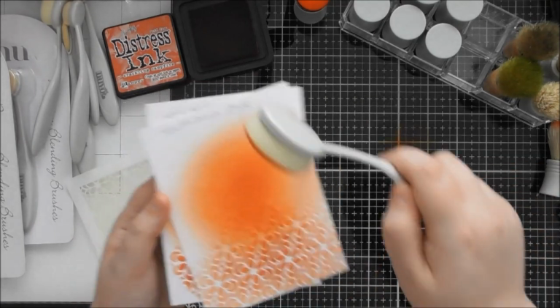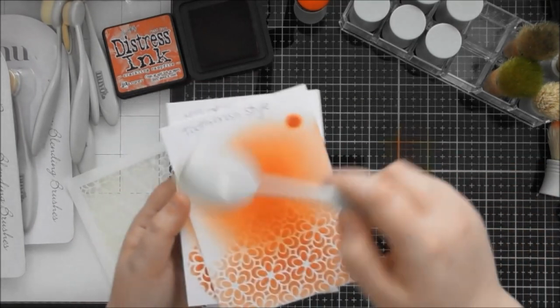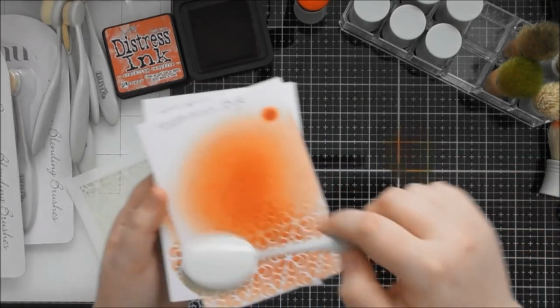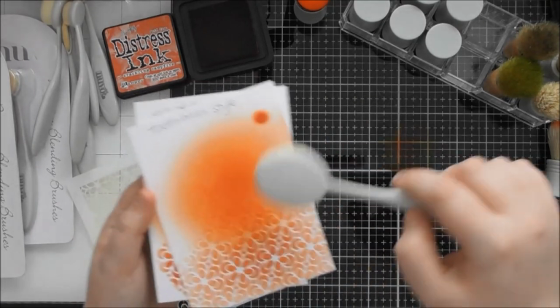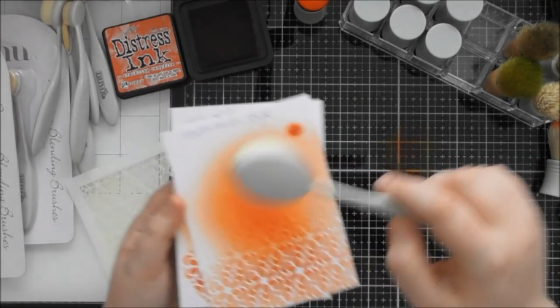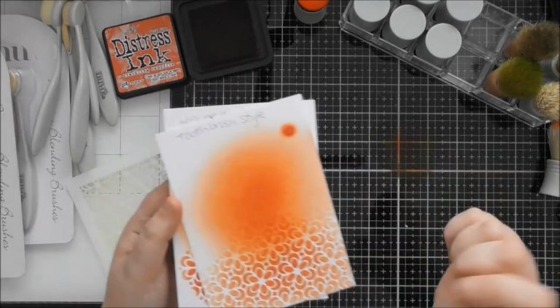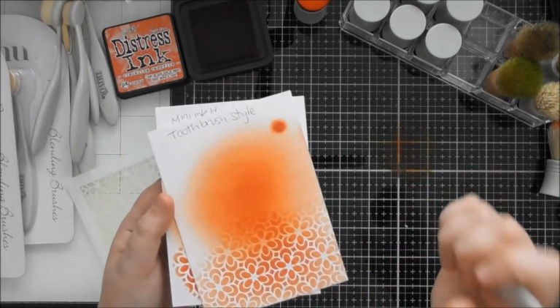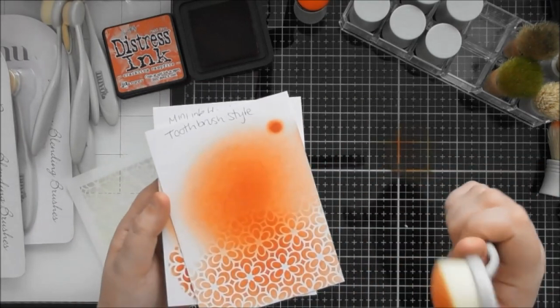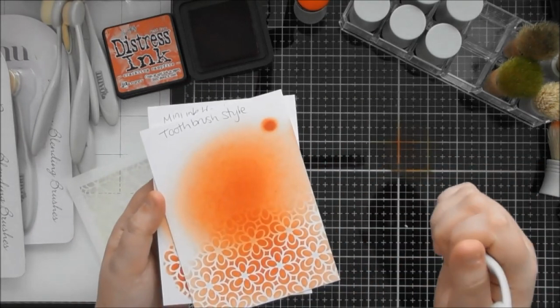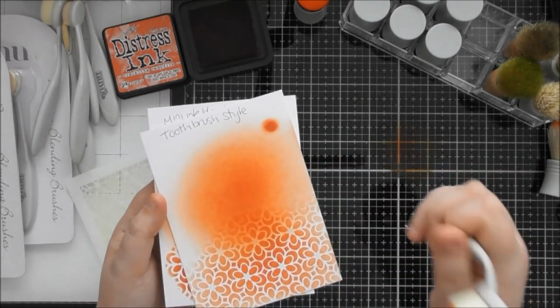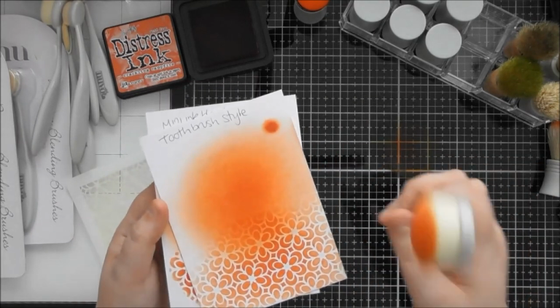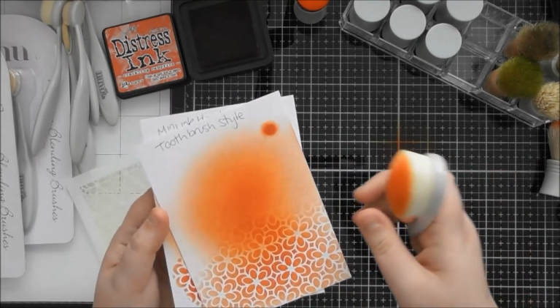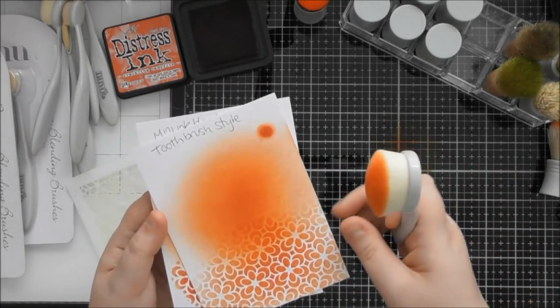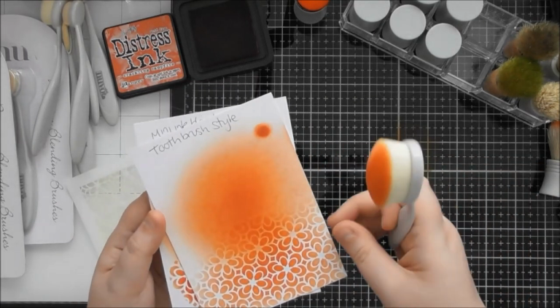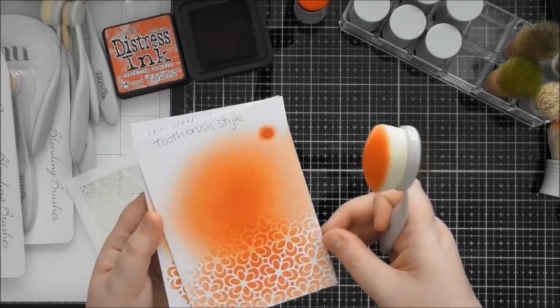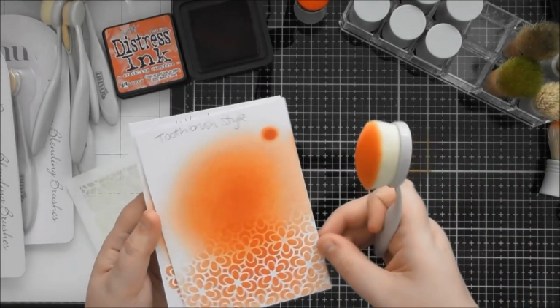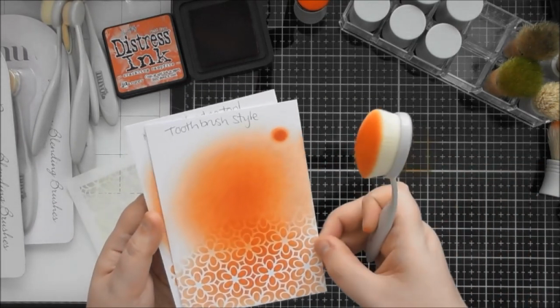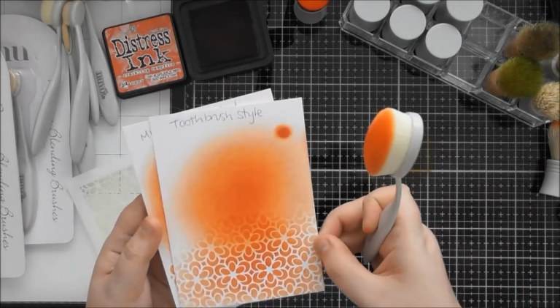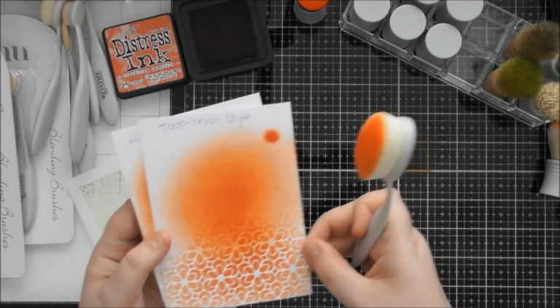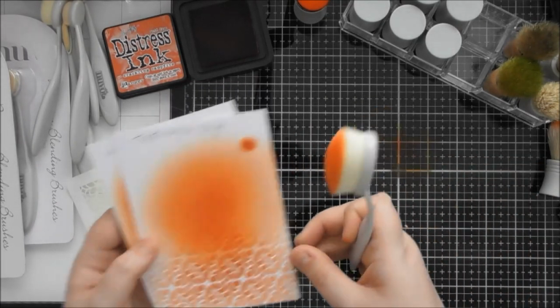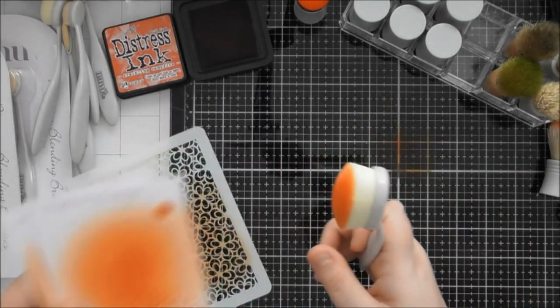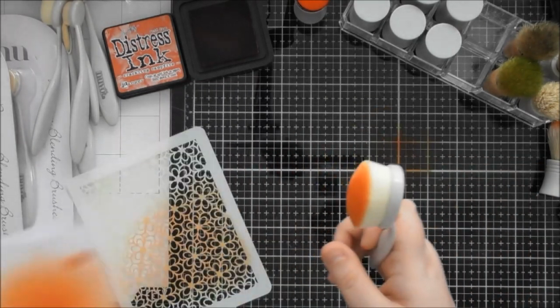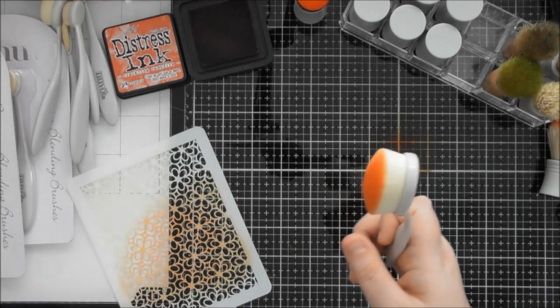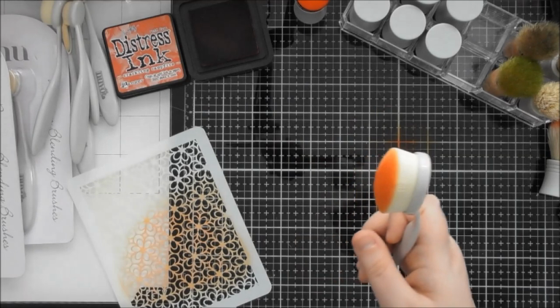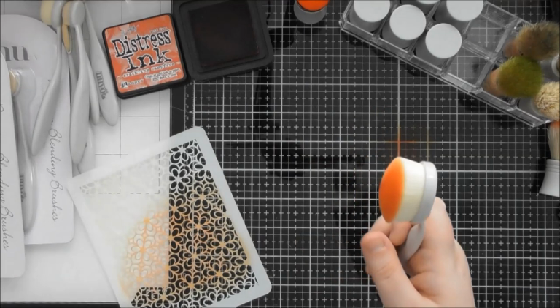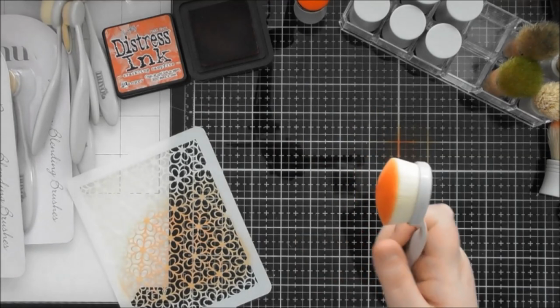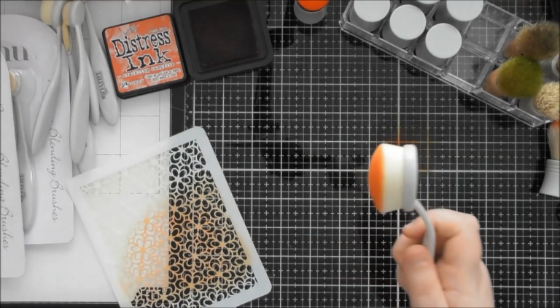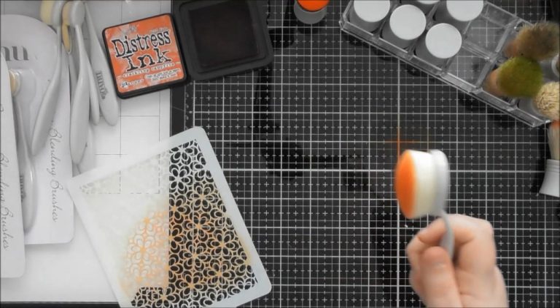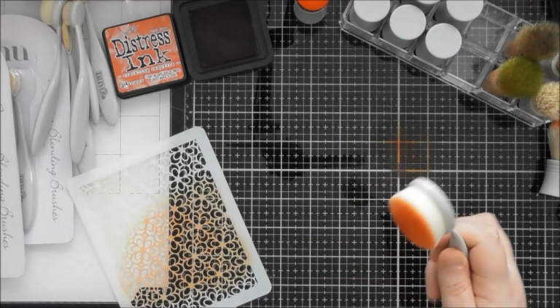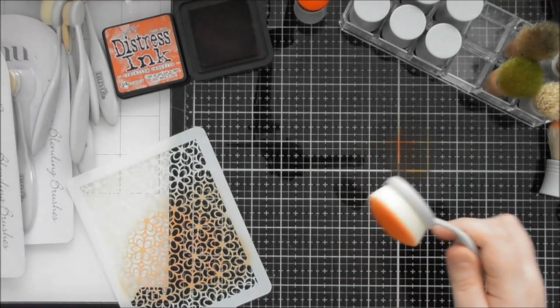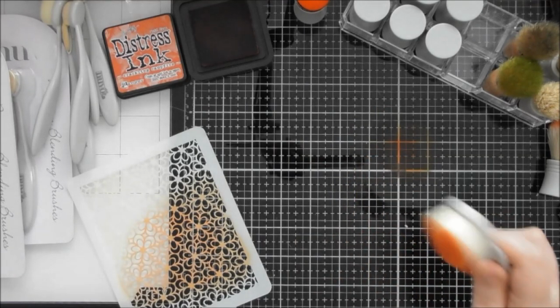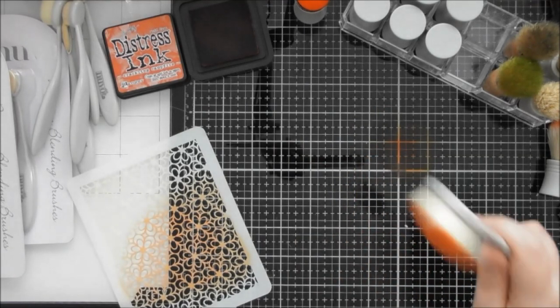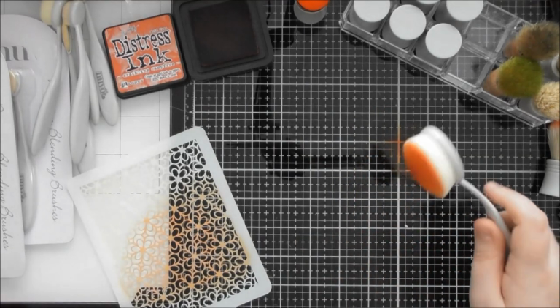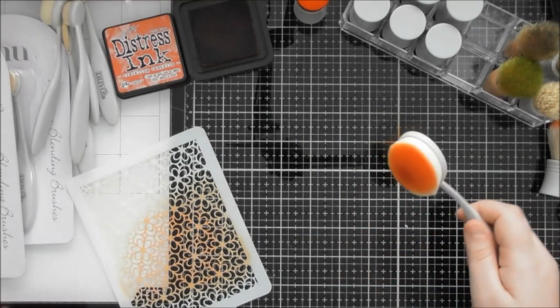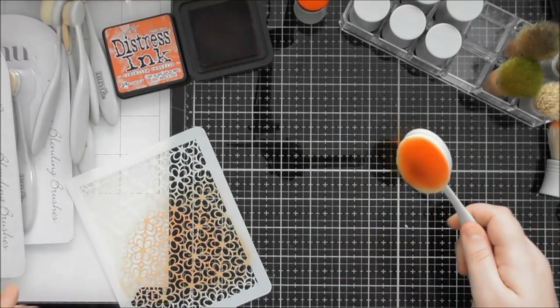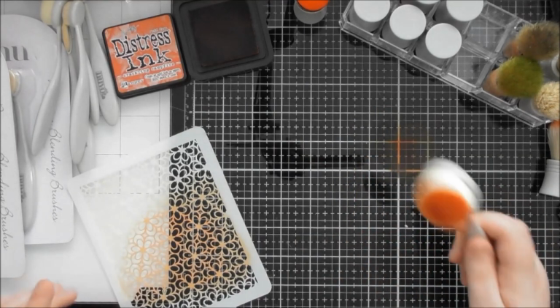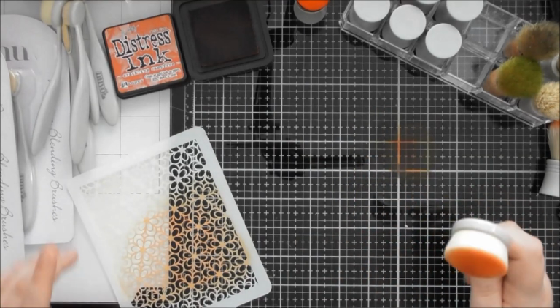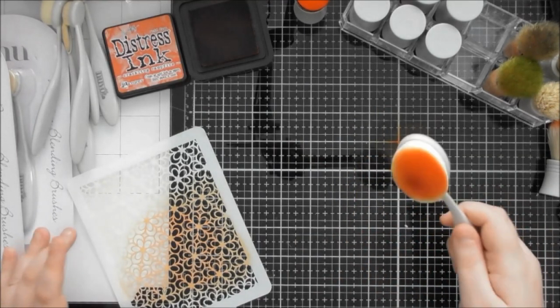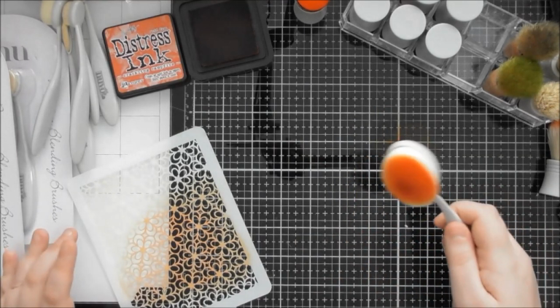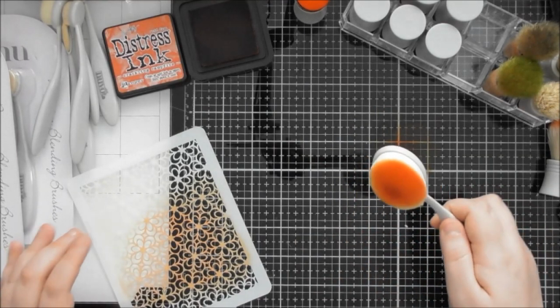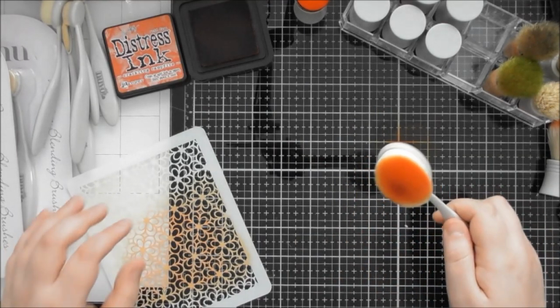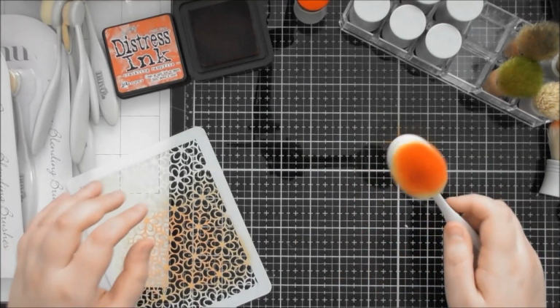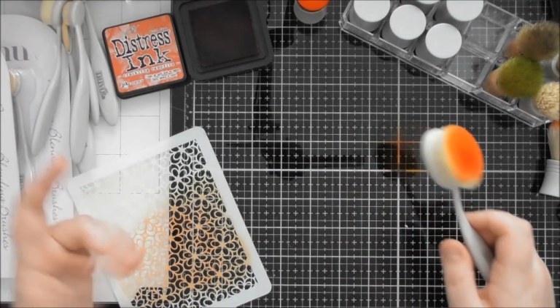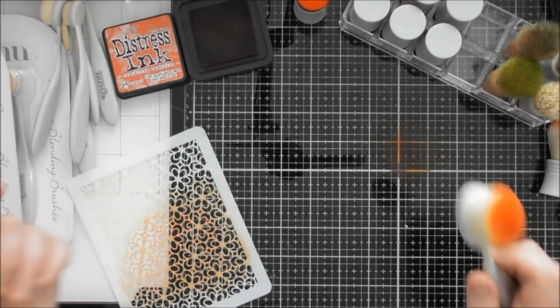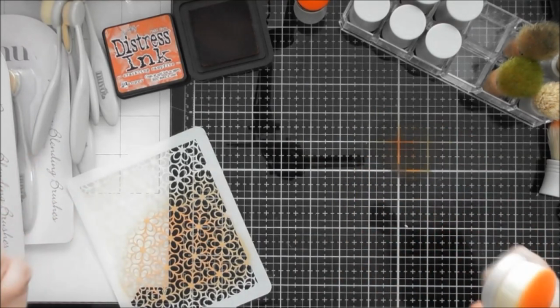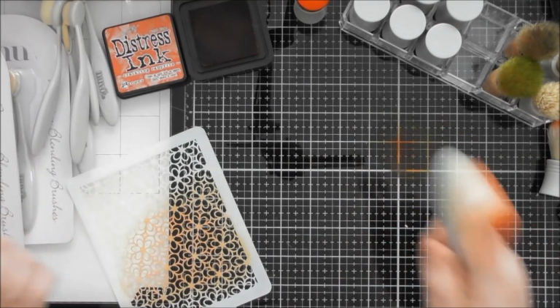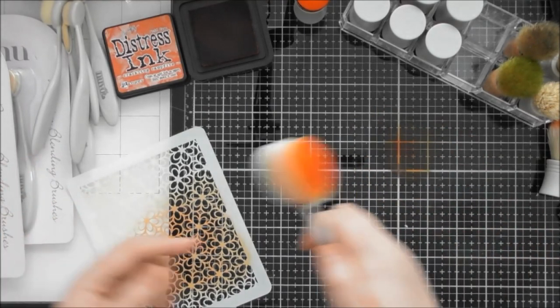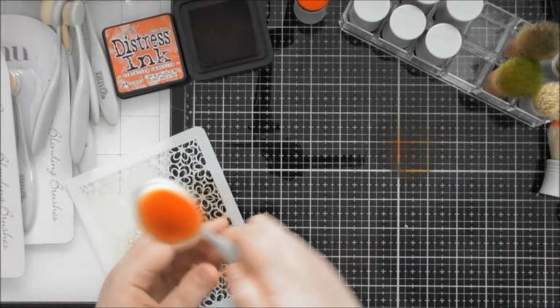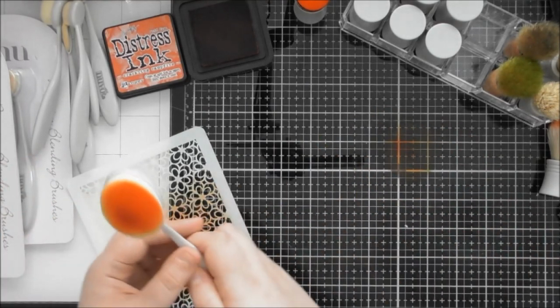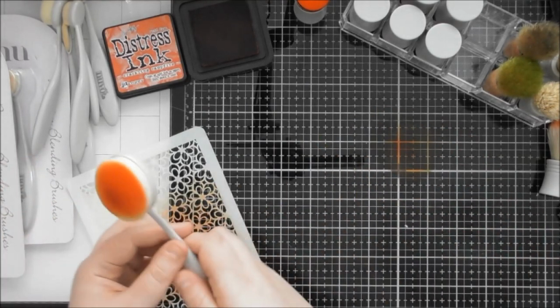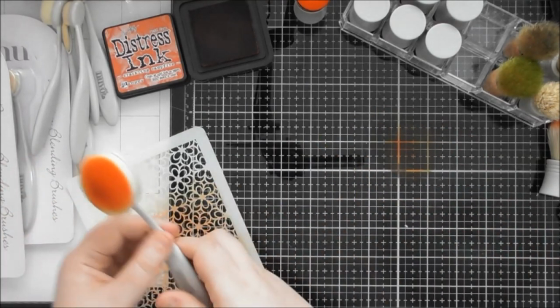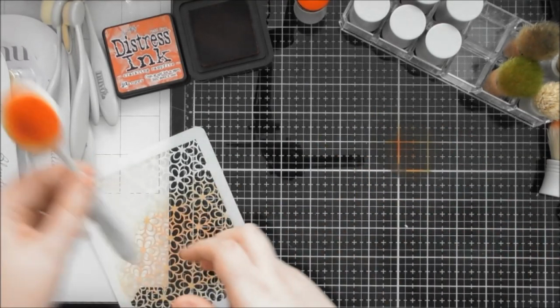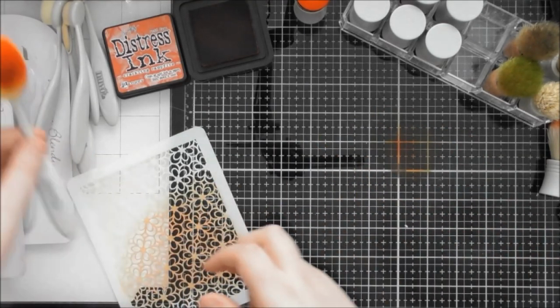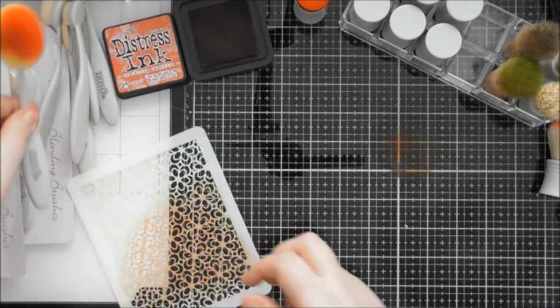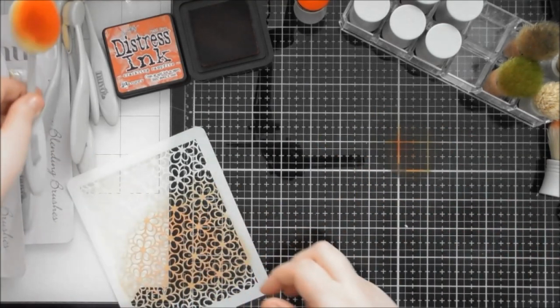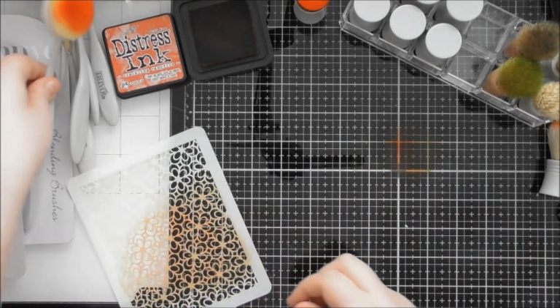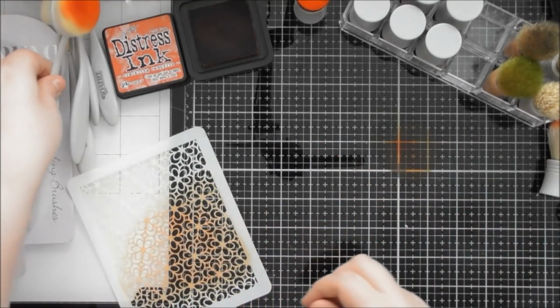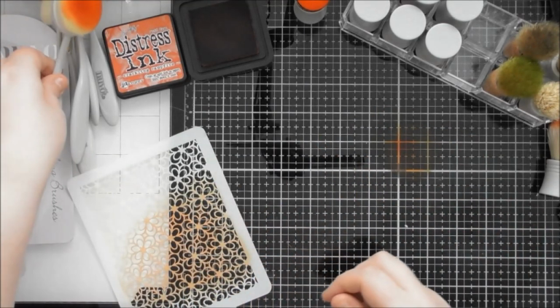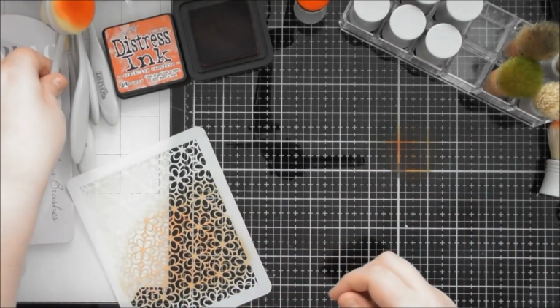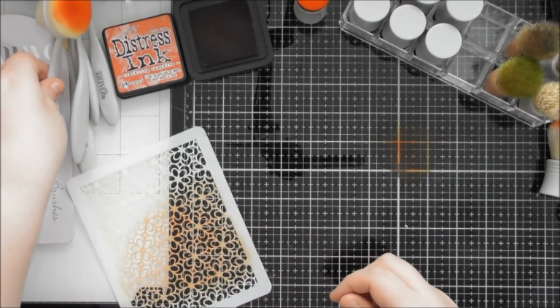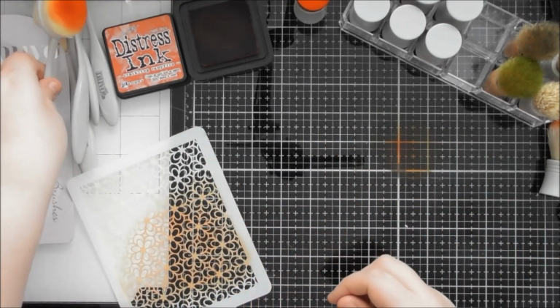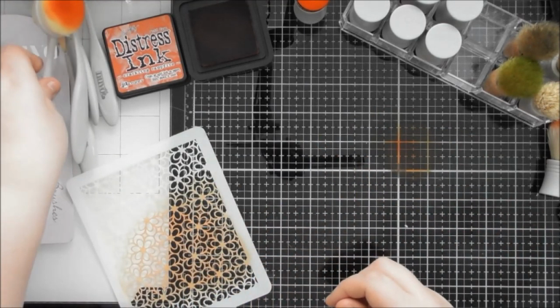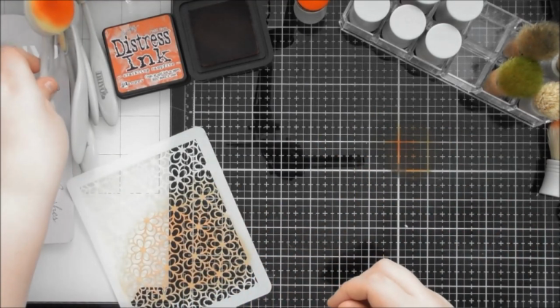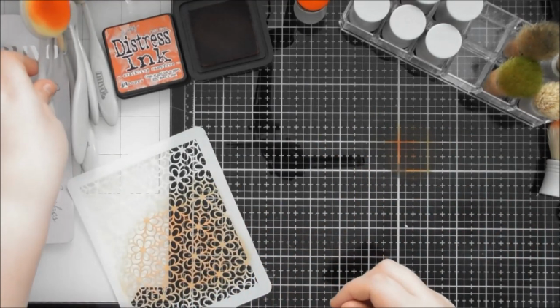With the mini ink blending tool we did get a crisp look, but we had to think about how we were using it — pouncing and twisting rather than circular motion. With the toothbrush style brush you just go in a circular motion and you get the beautiful crisp images straight away, which is a really big plus. Even over the top of the ink blending we've still got a crisp image, so that is my main love for these brushes — using them with a stencil for that really crisp result.